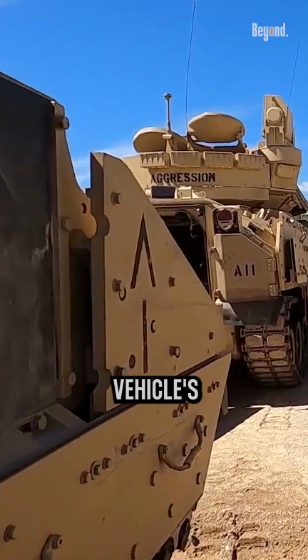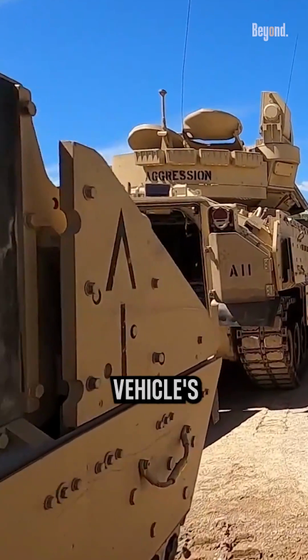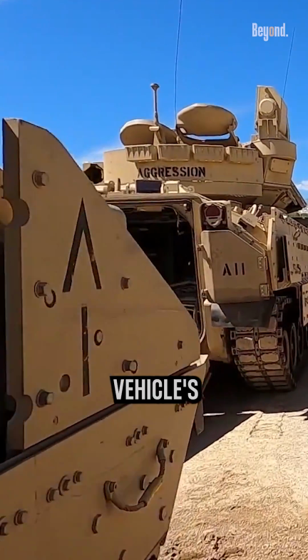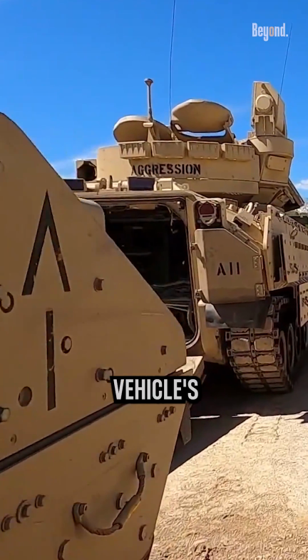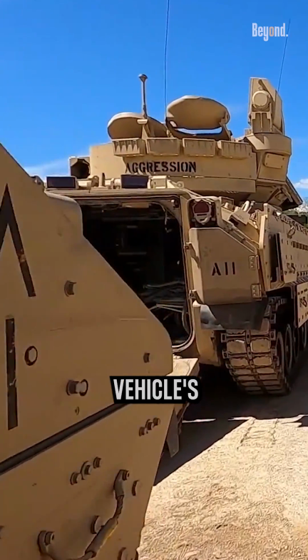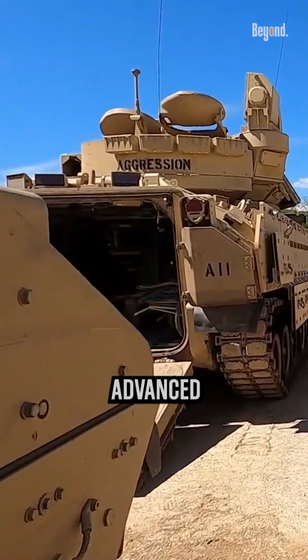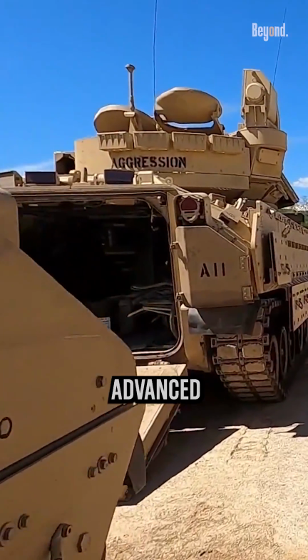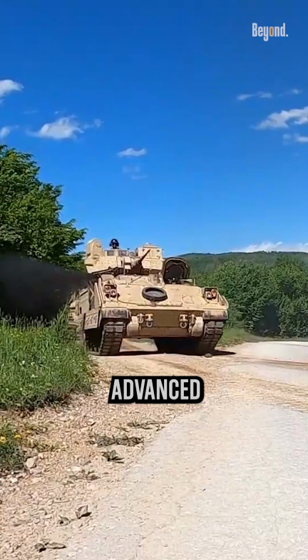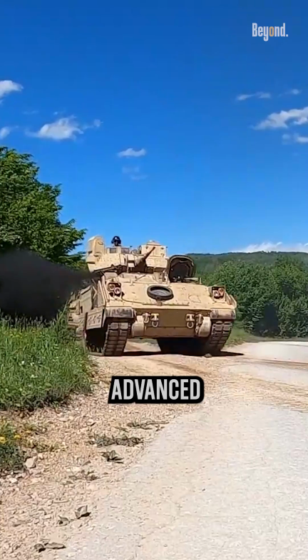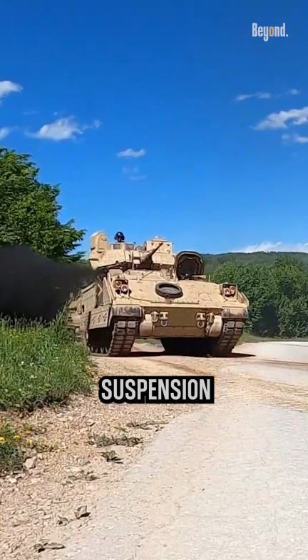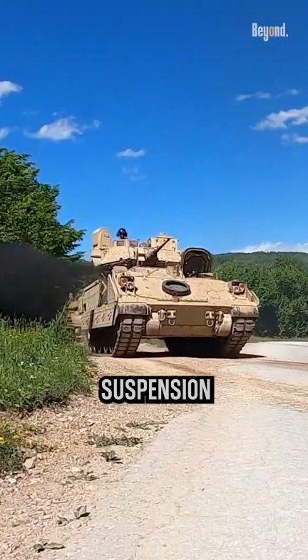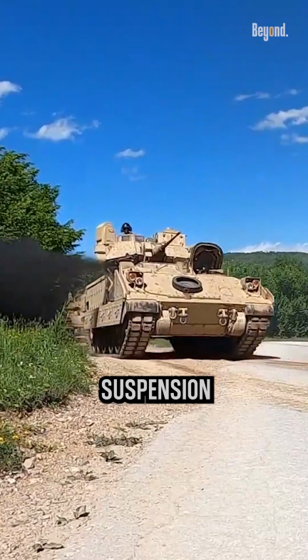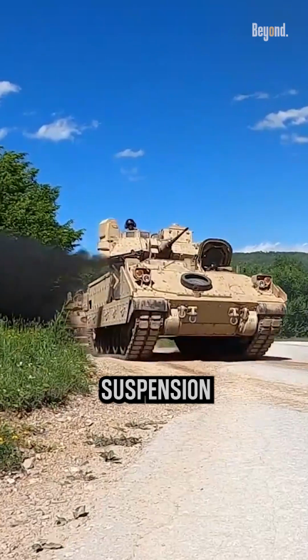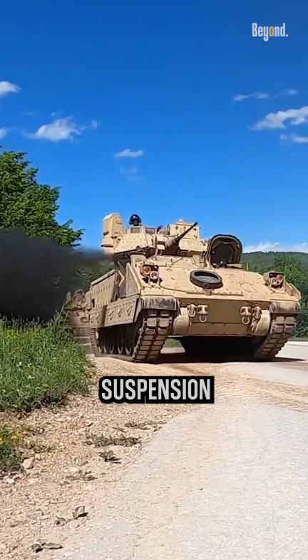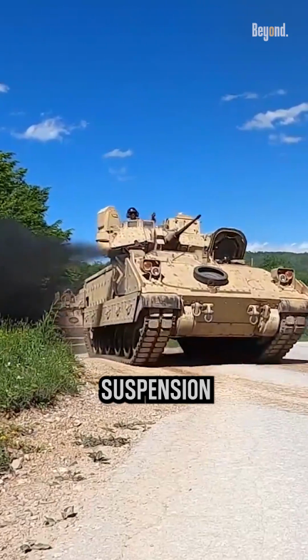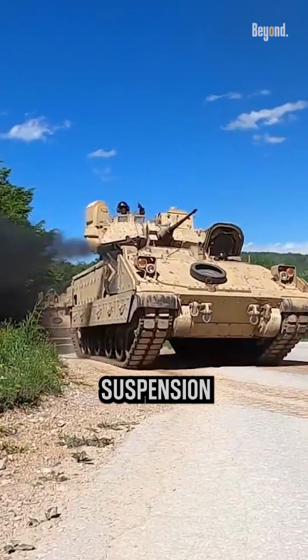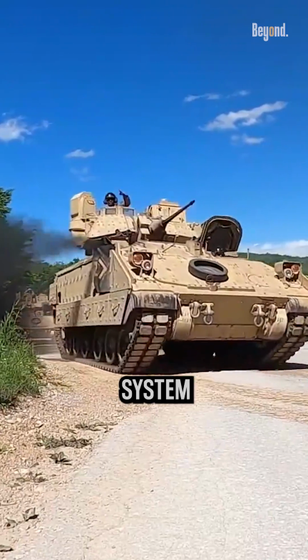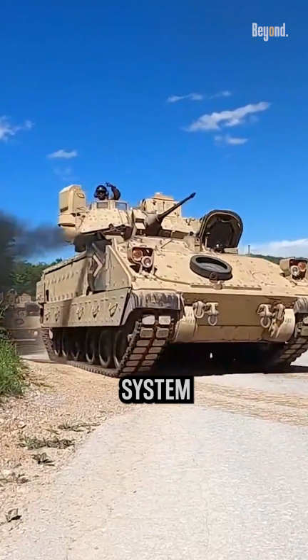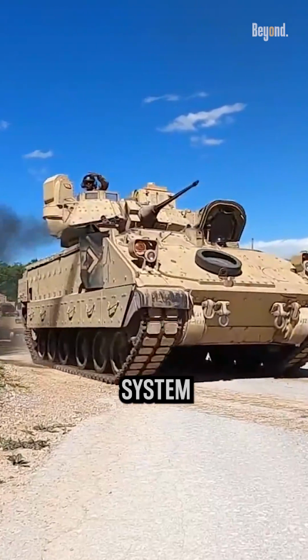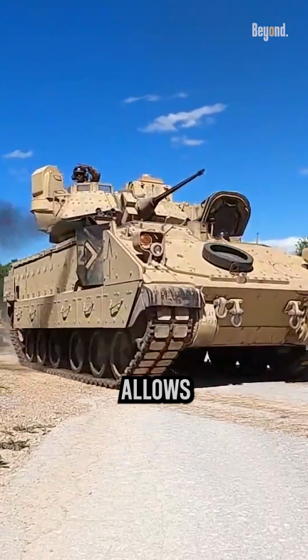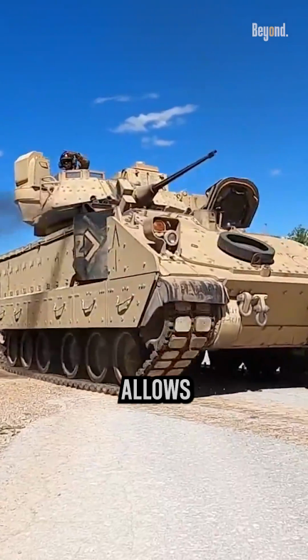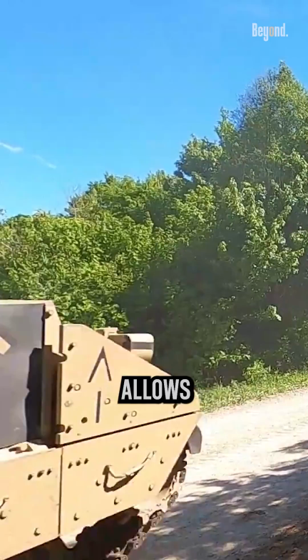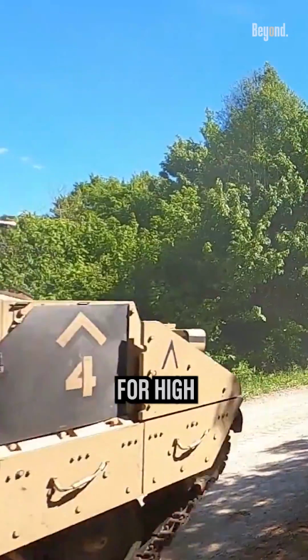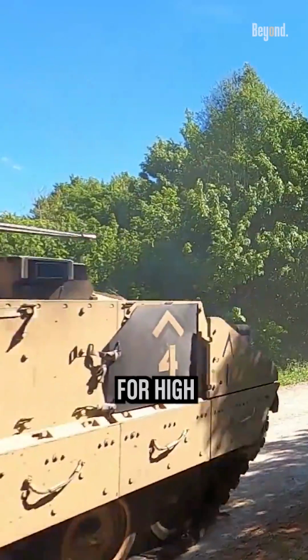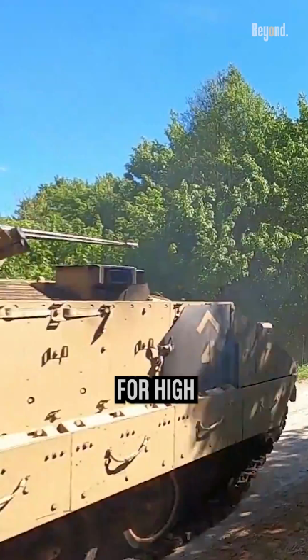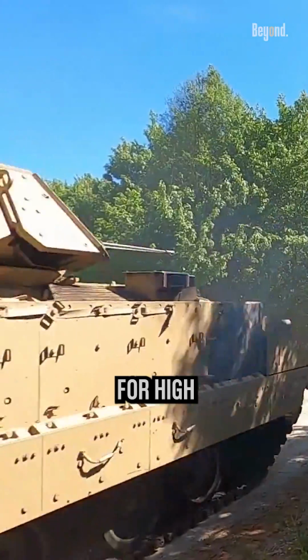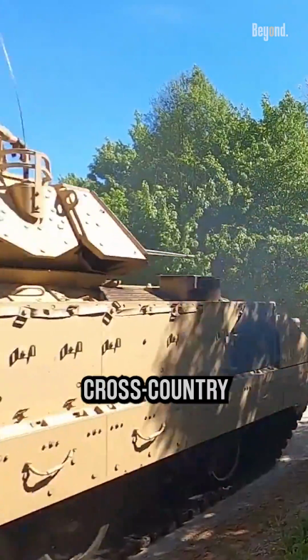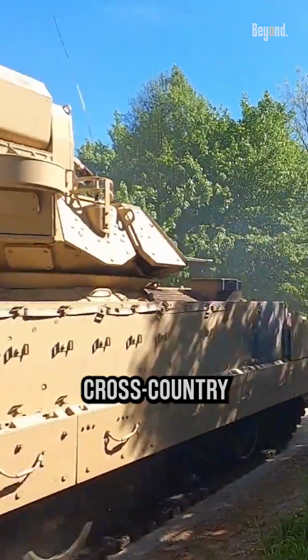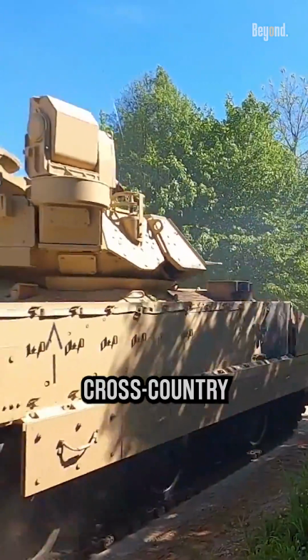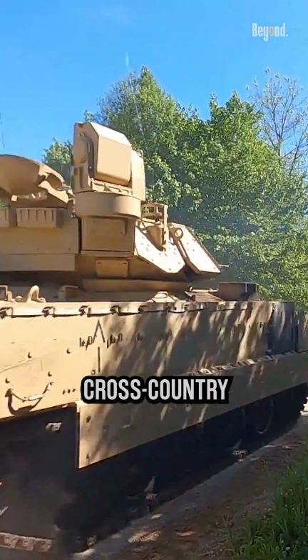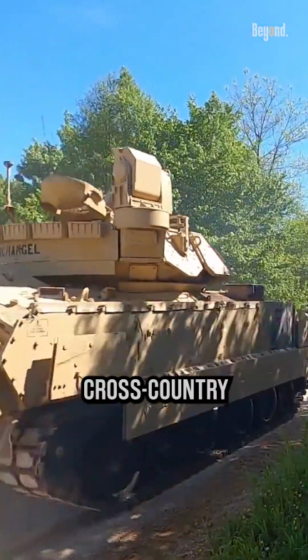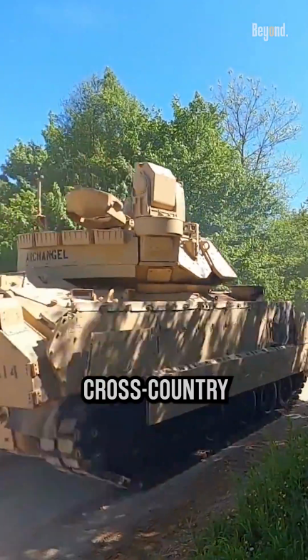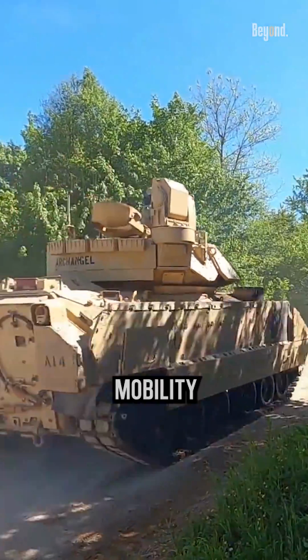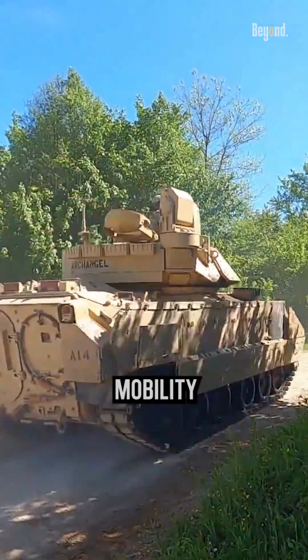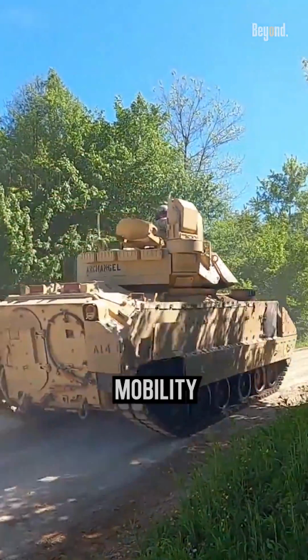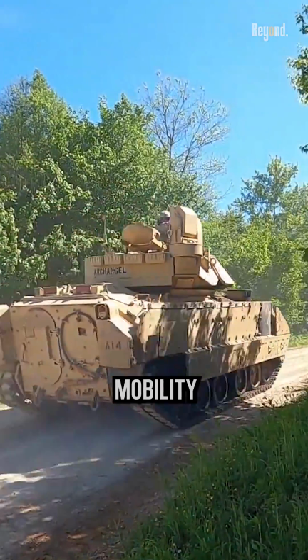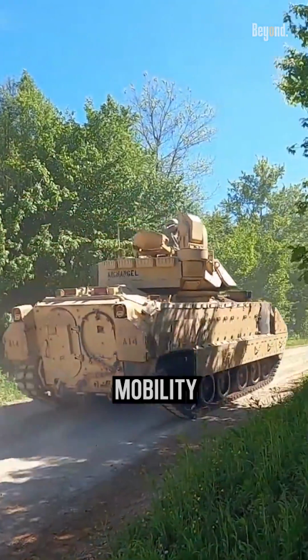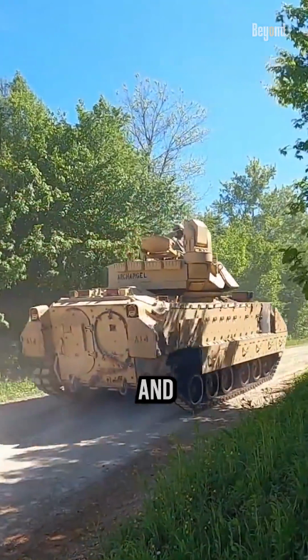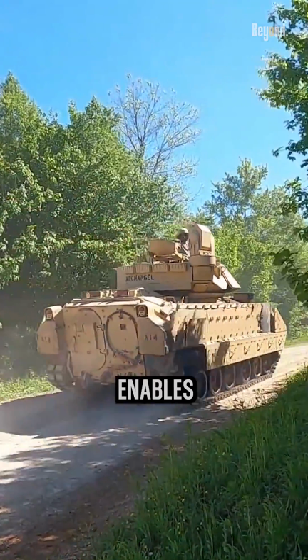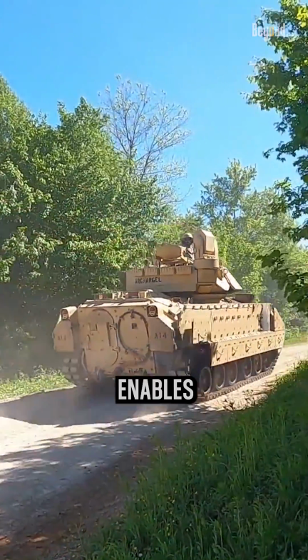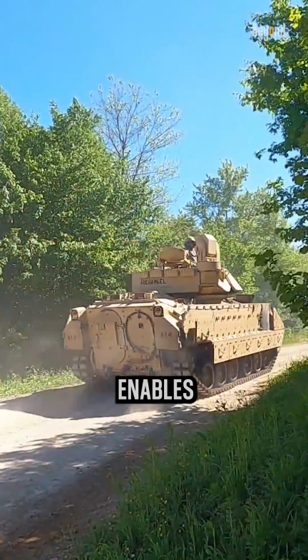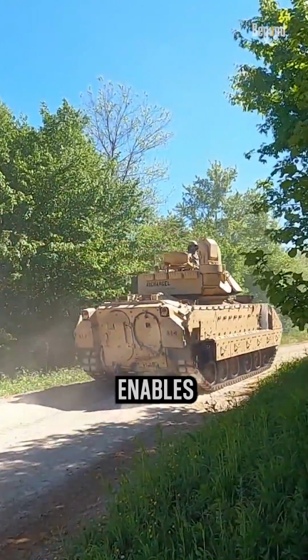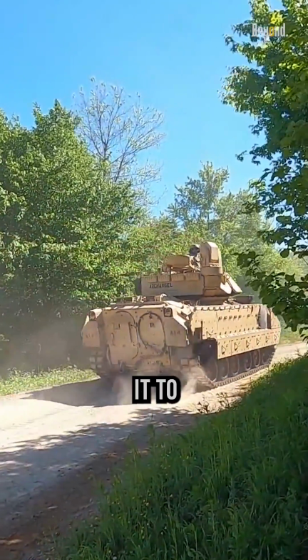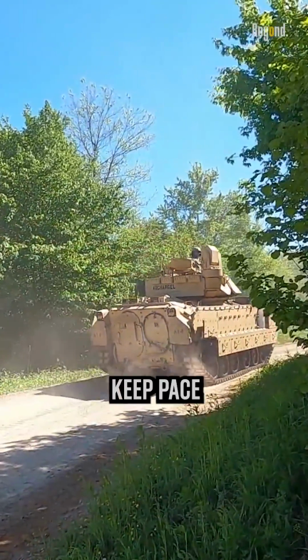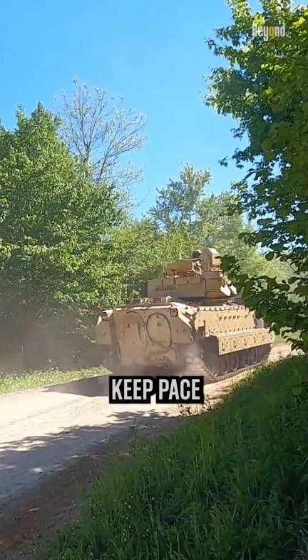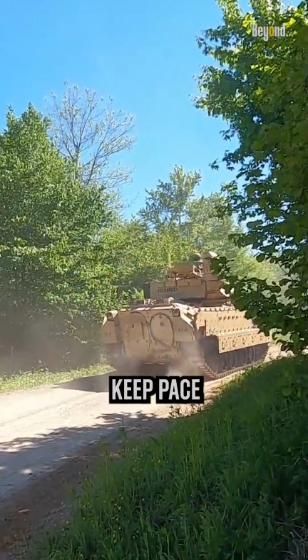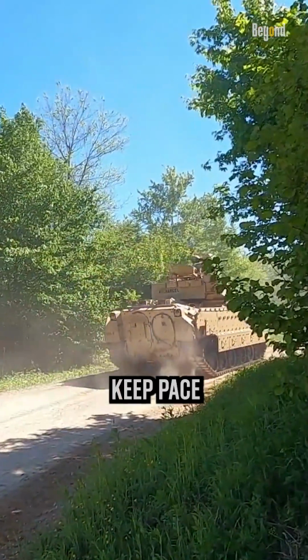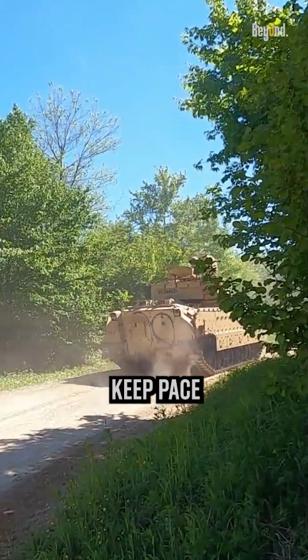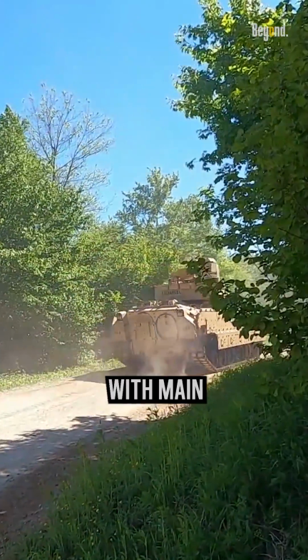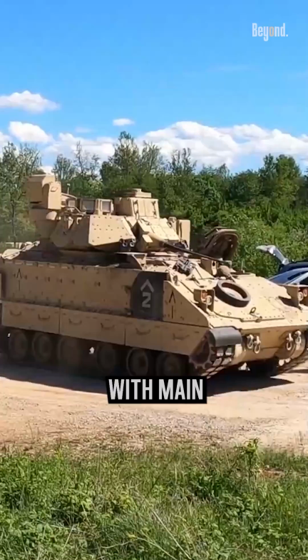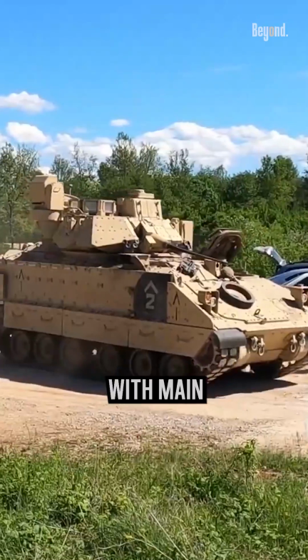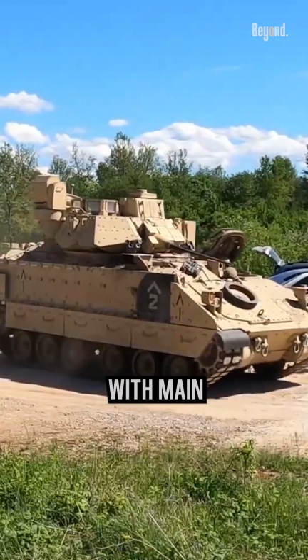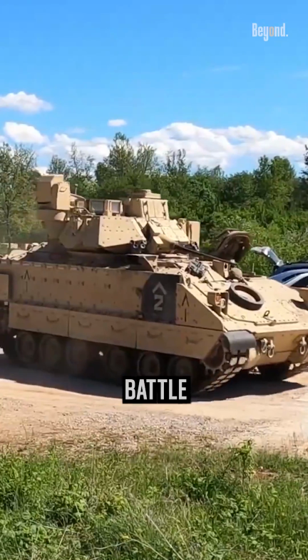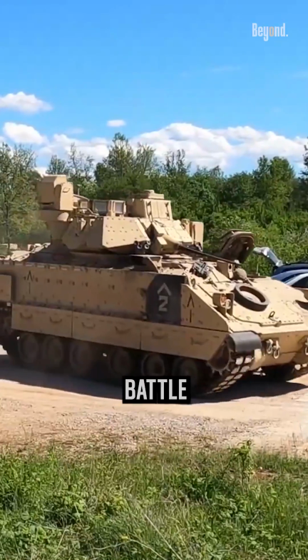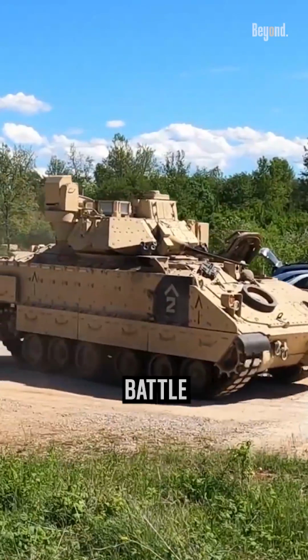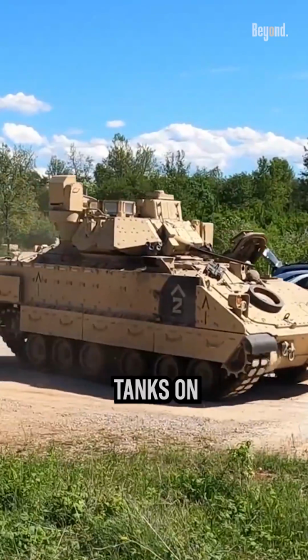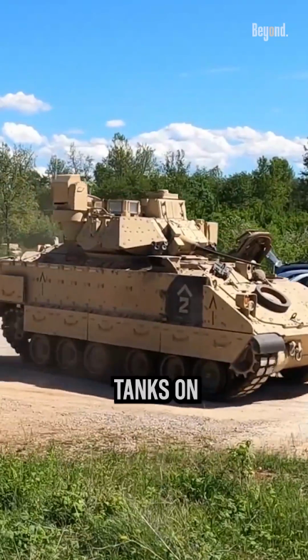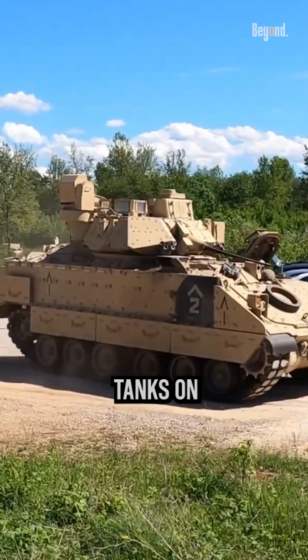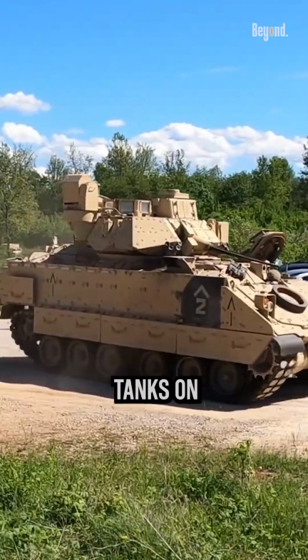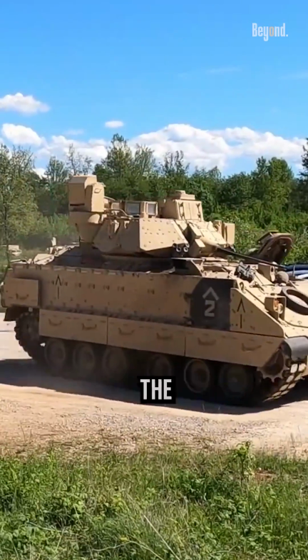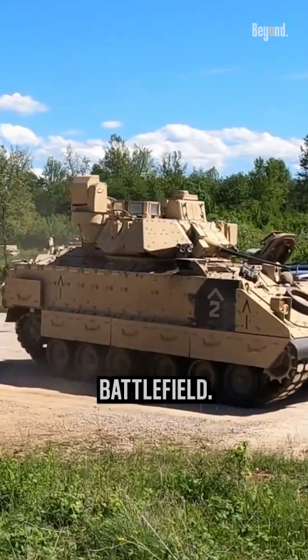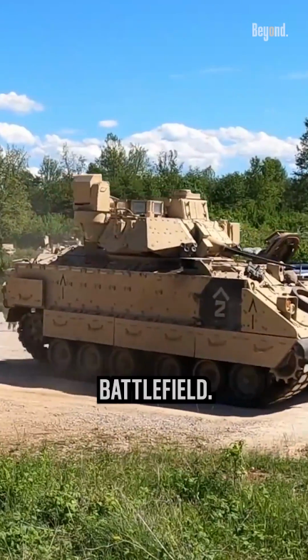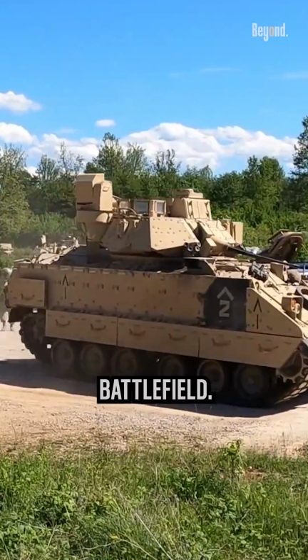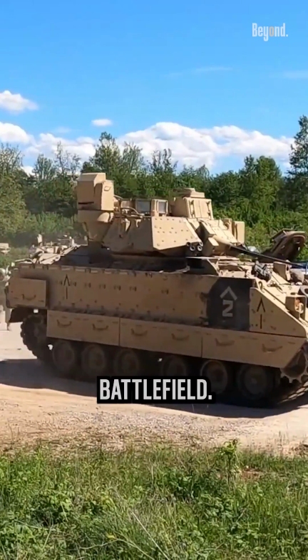The vehicle's advanced suspension system allows for high cross-country mobility and enables it to keep pace with main battle tanks on the battlefield.